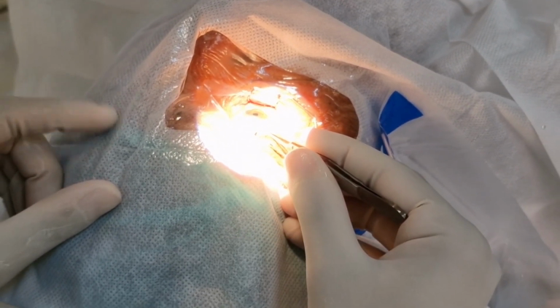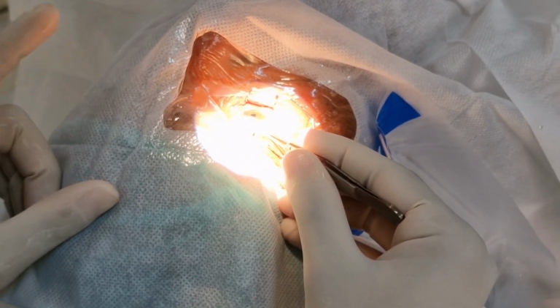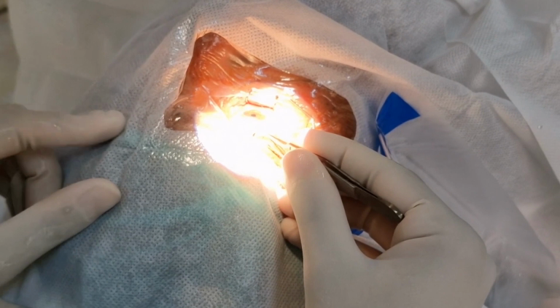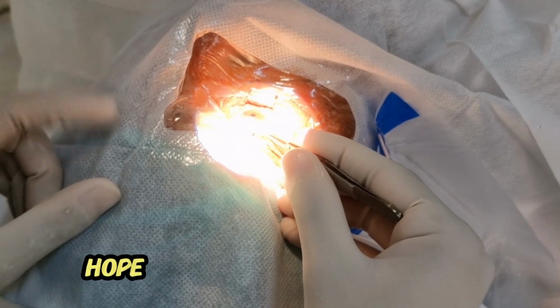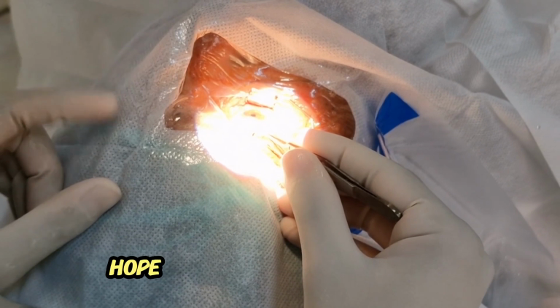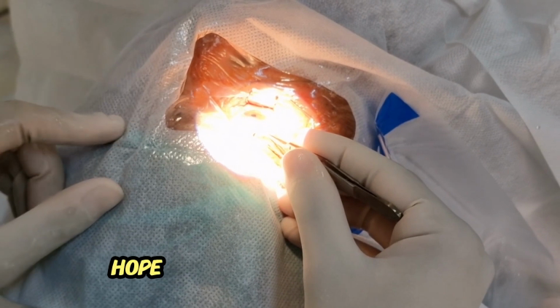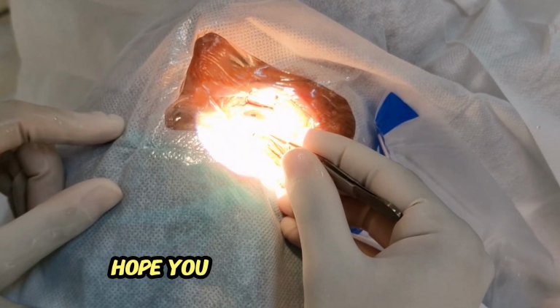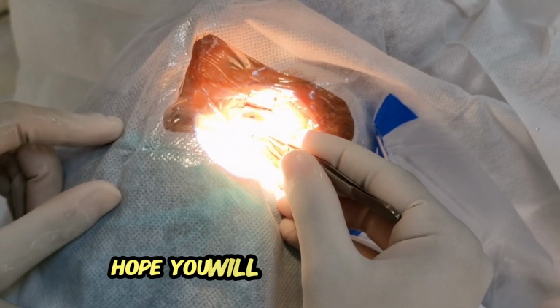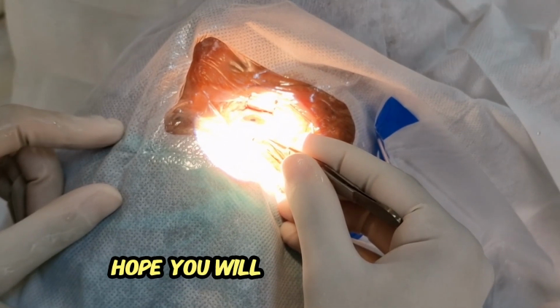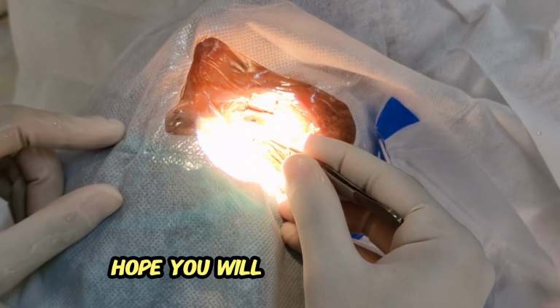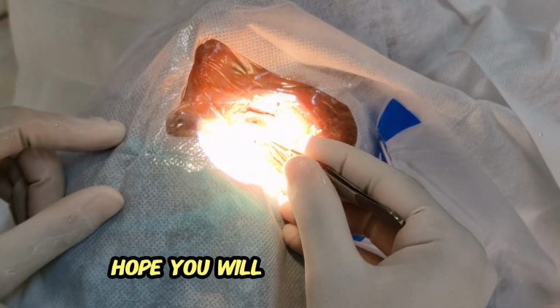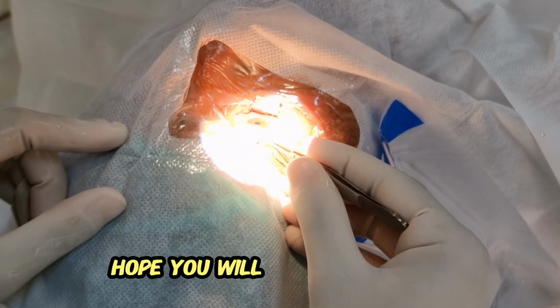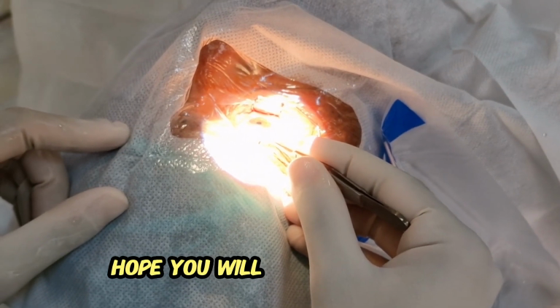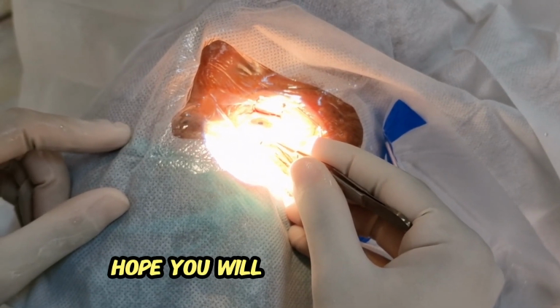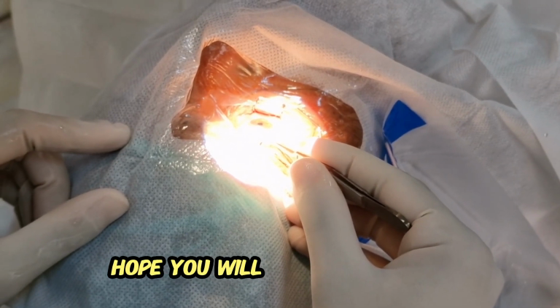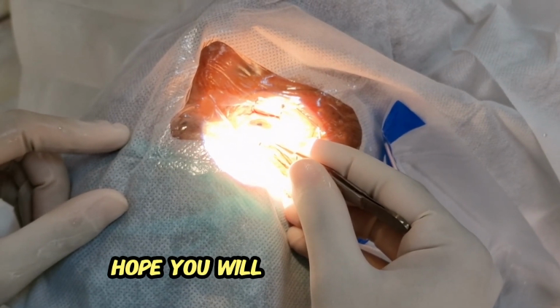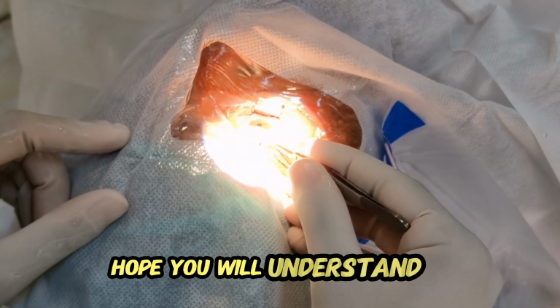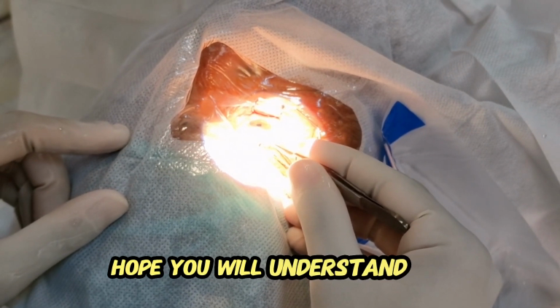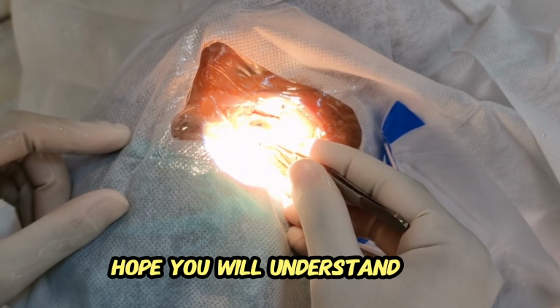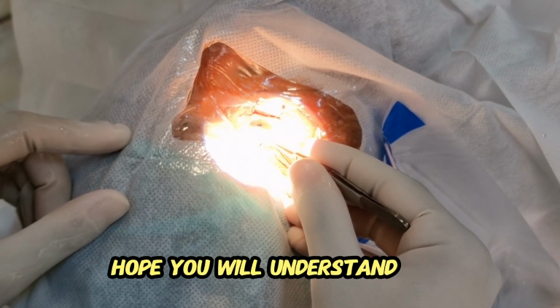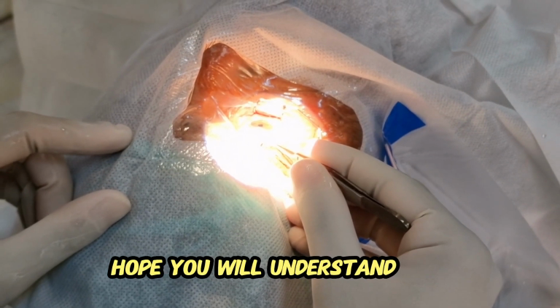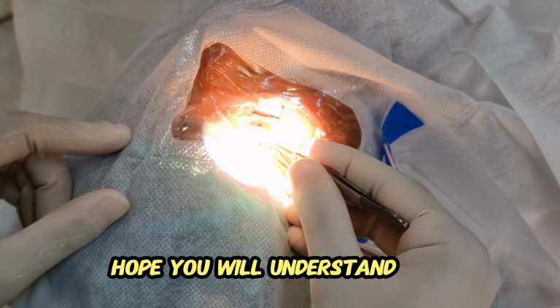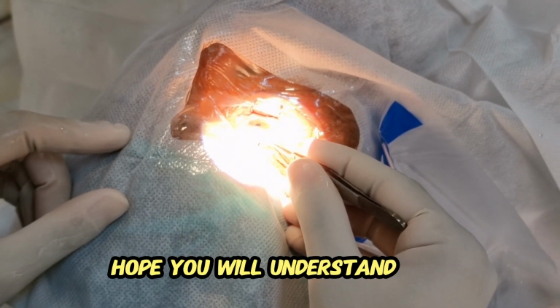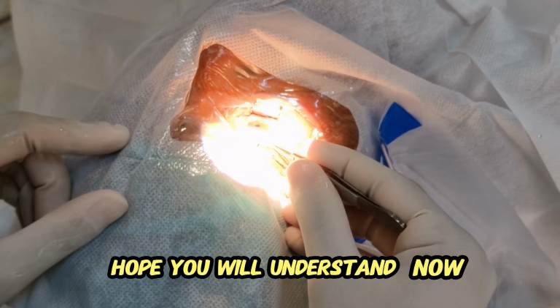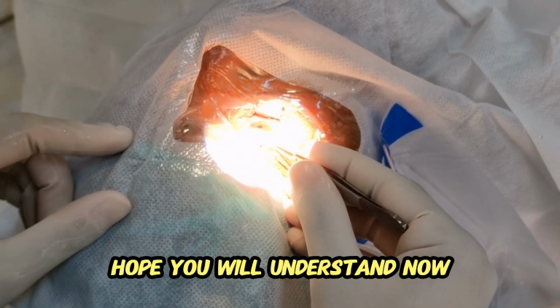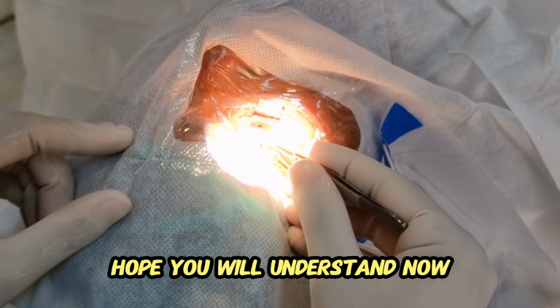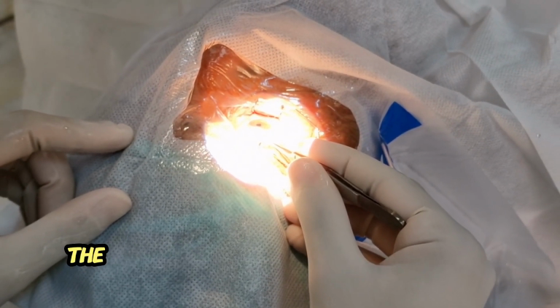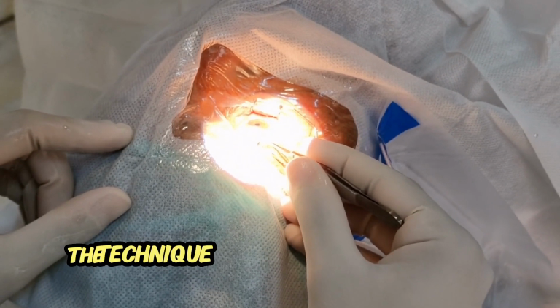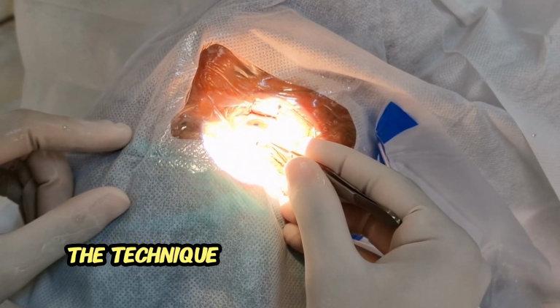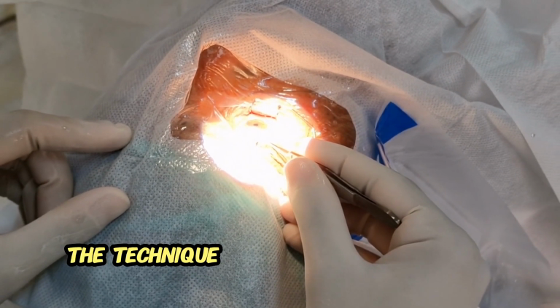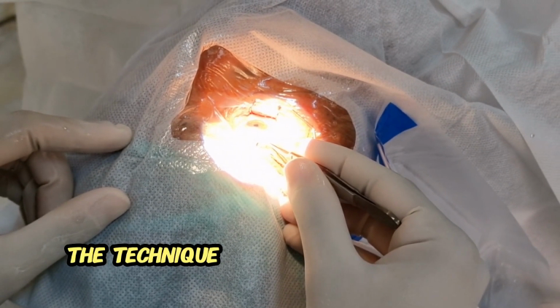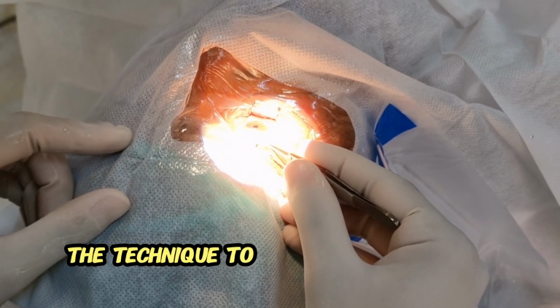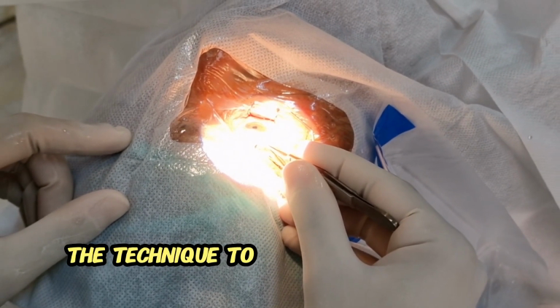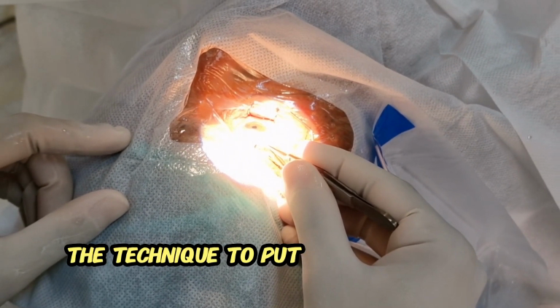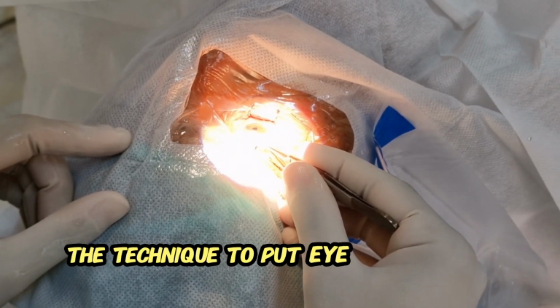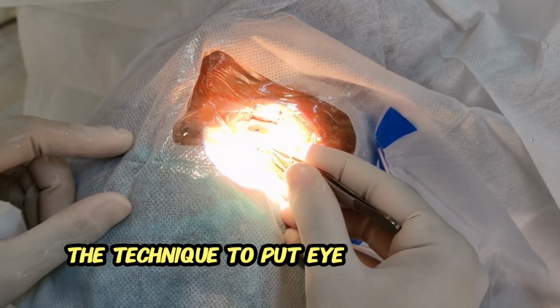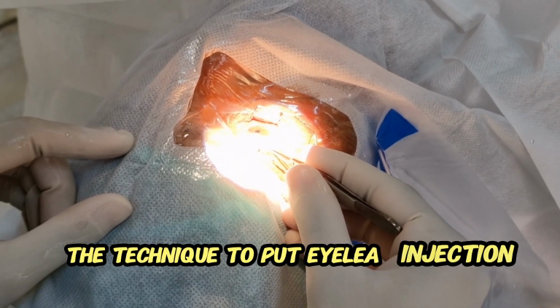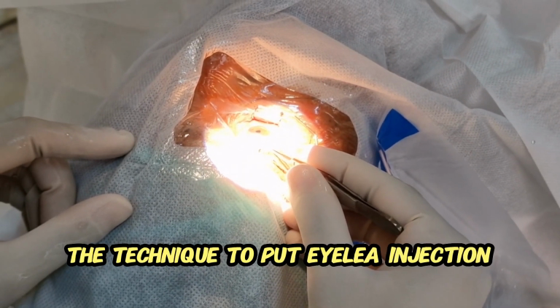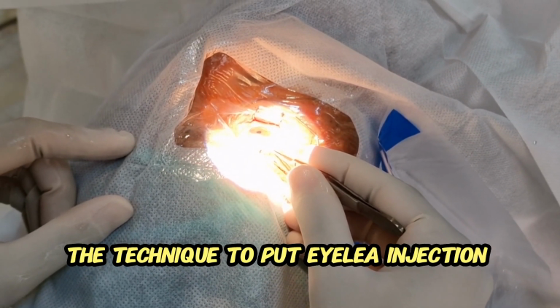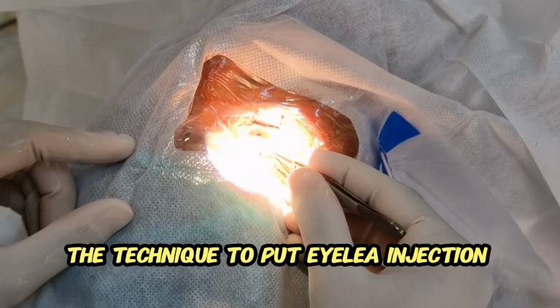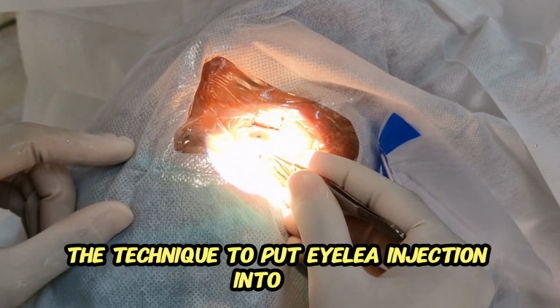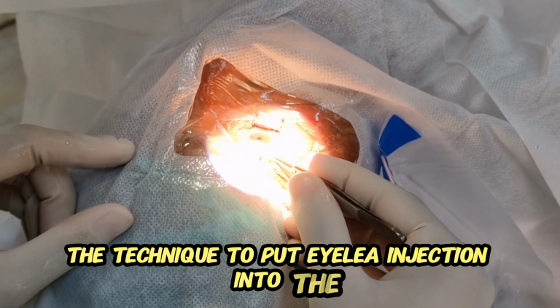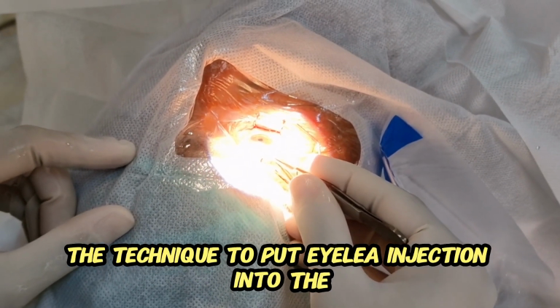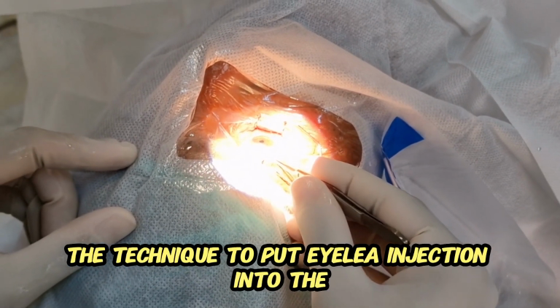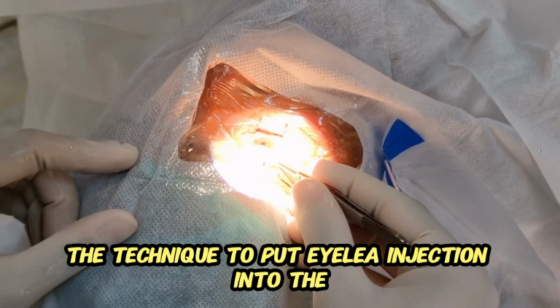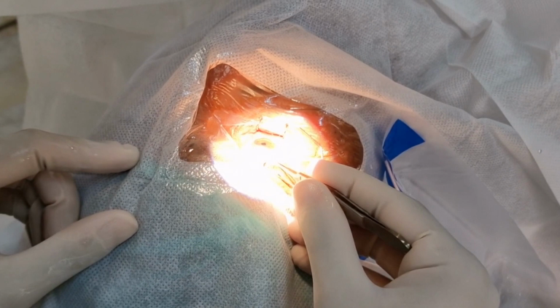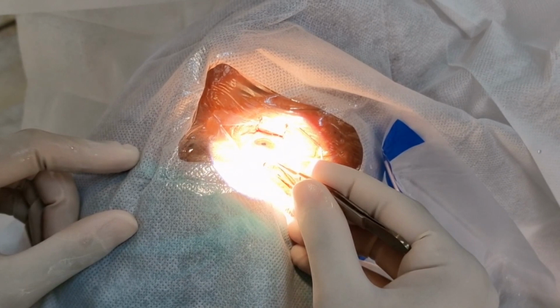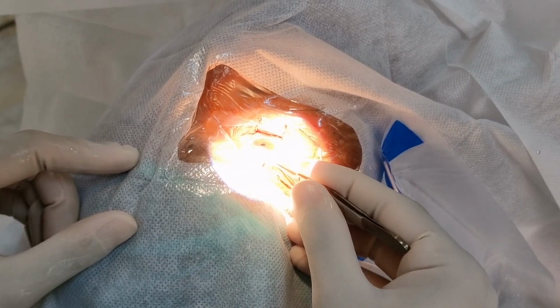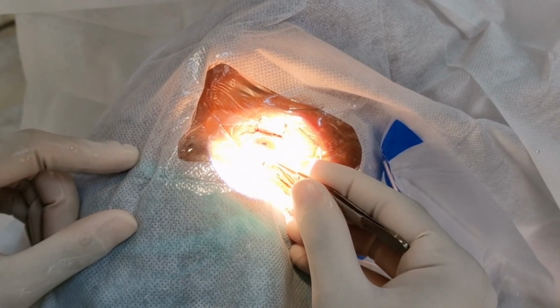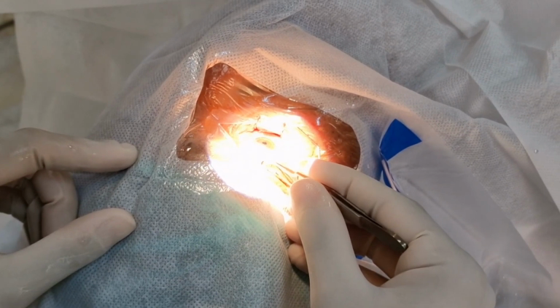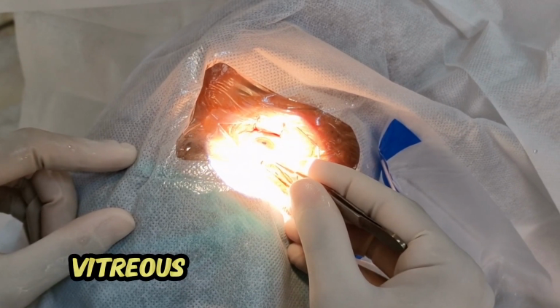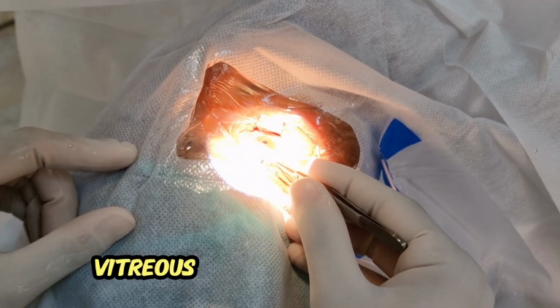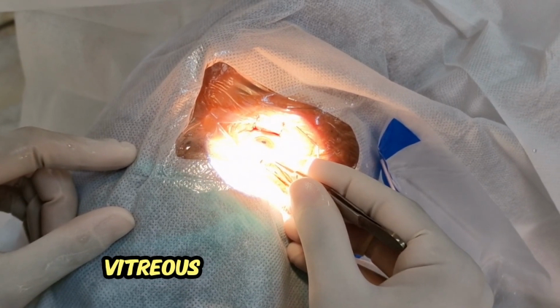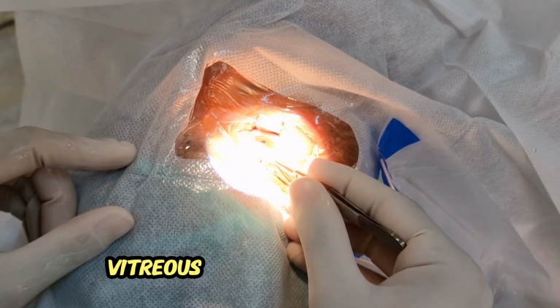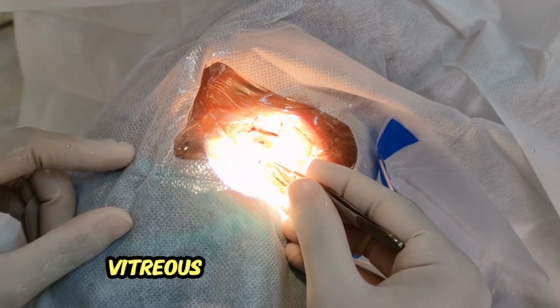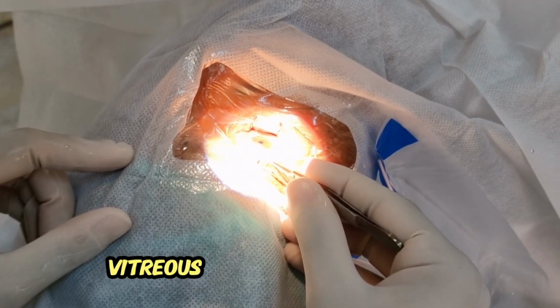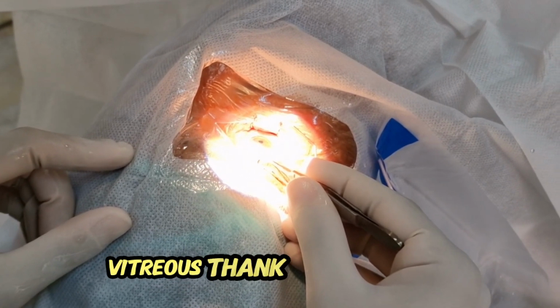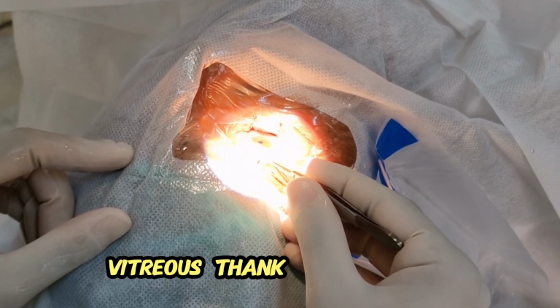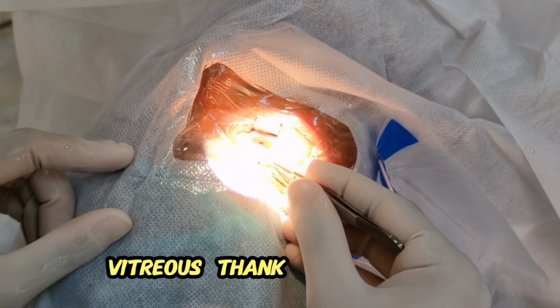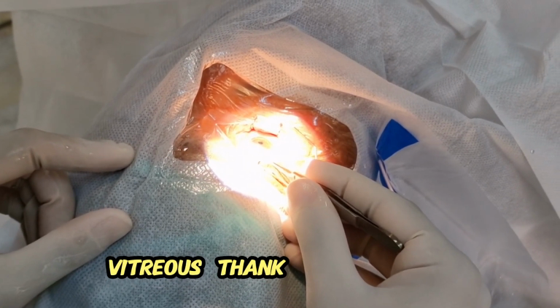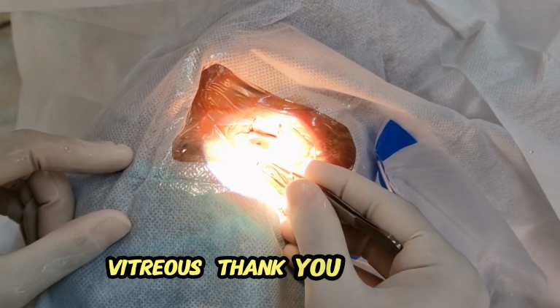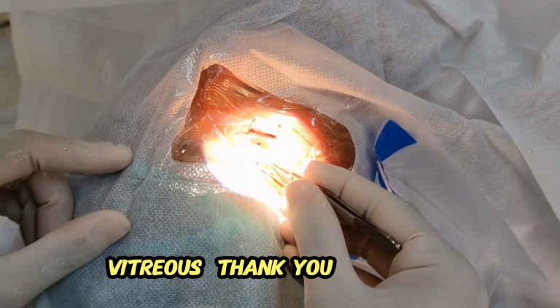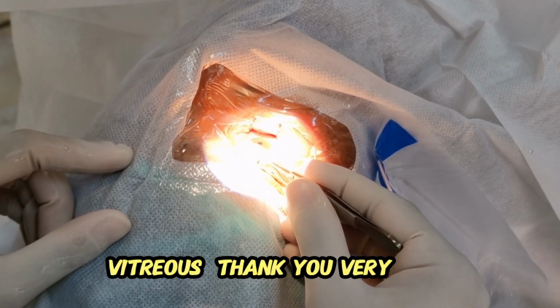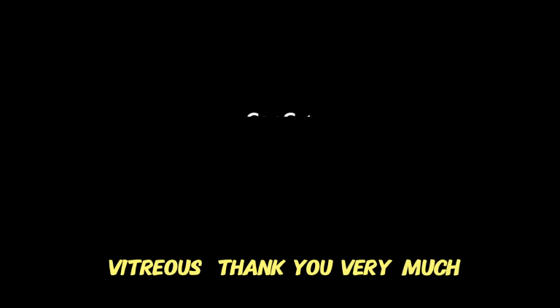Hope you will now understand the technique to put Eylea injection into the vitreous. Thank you very much.